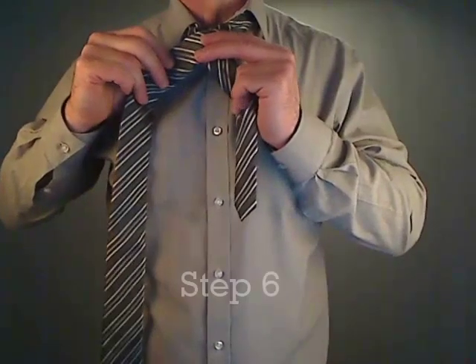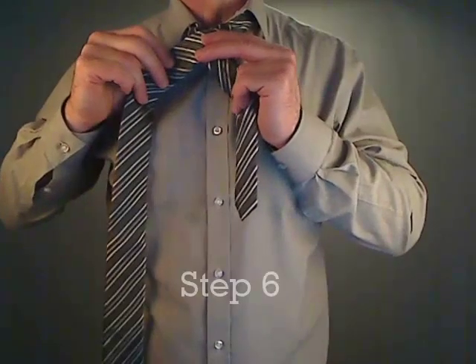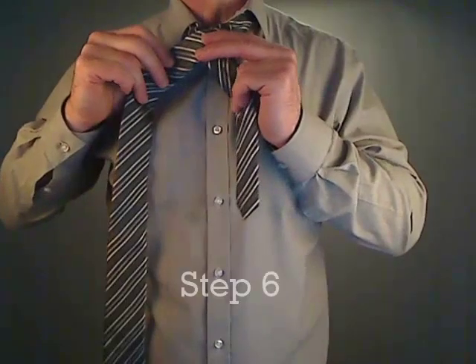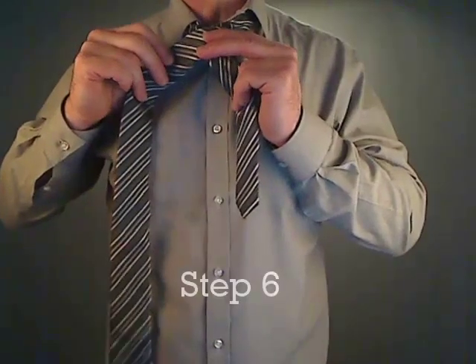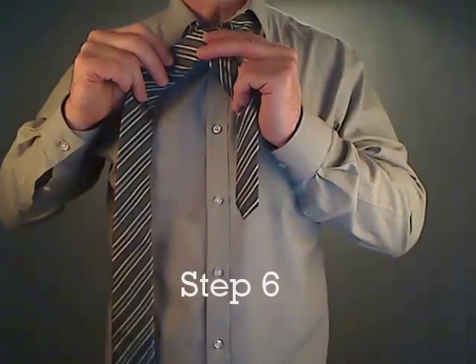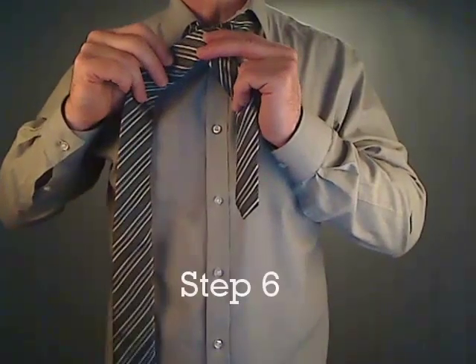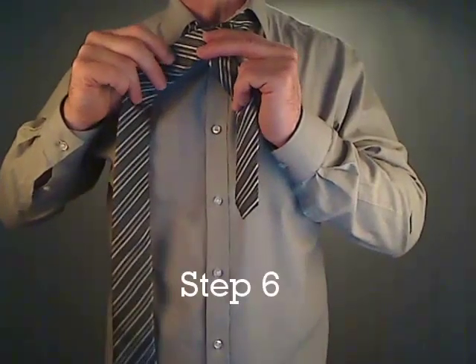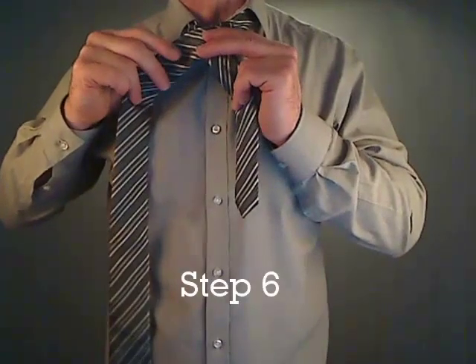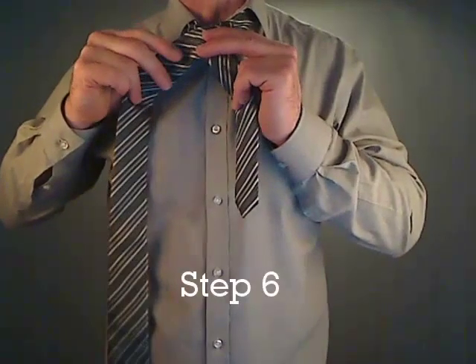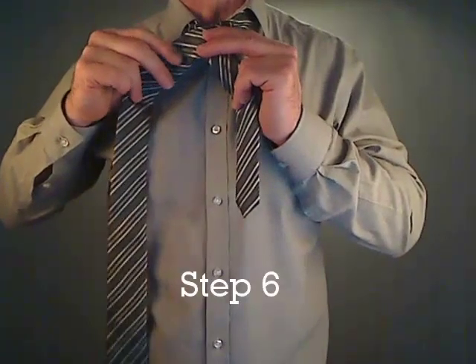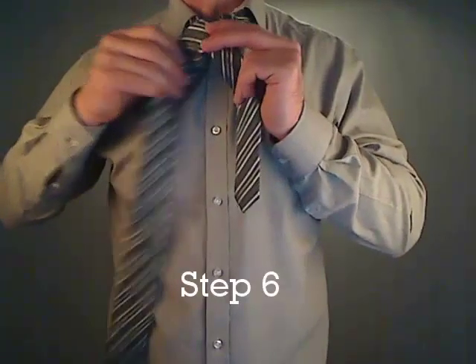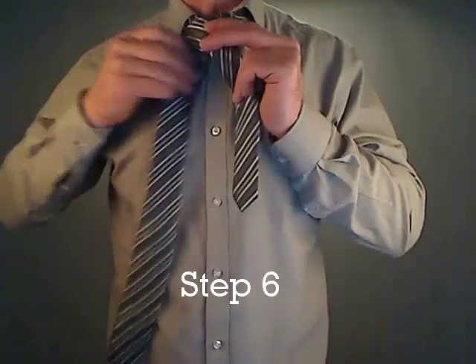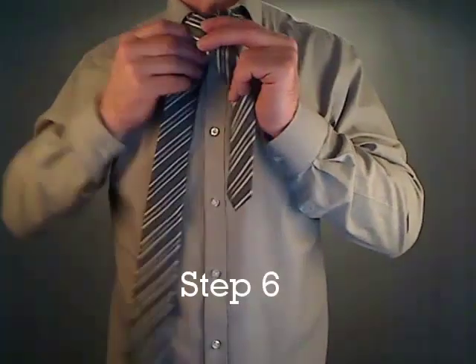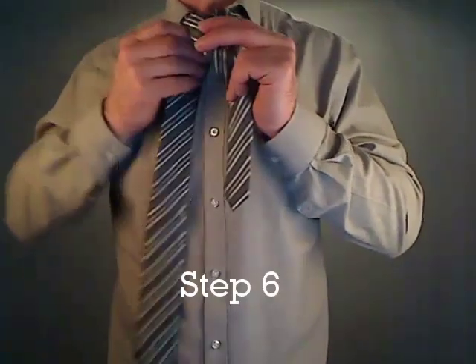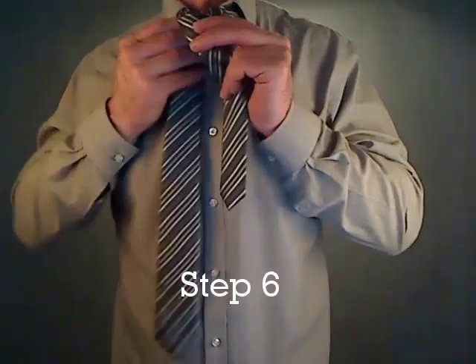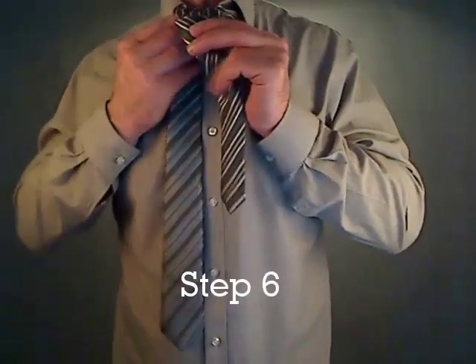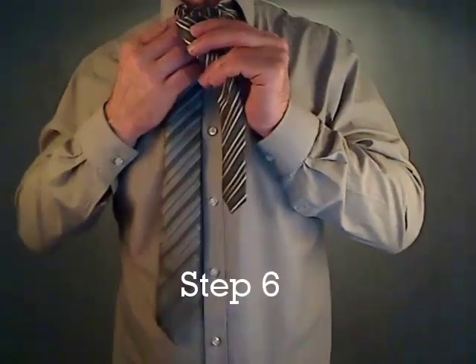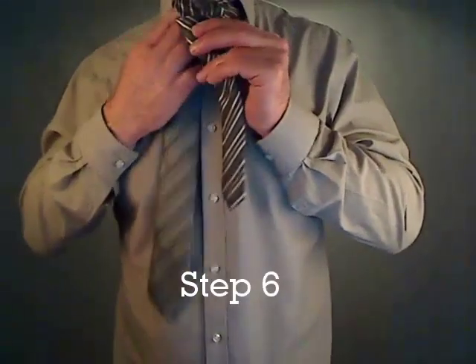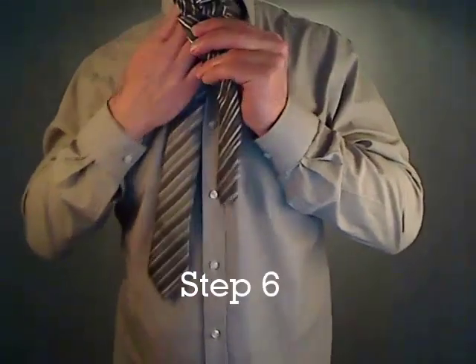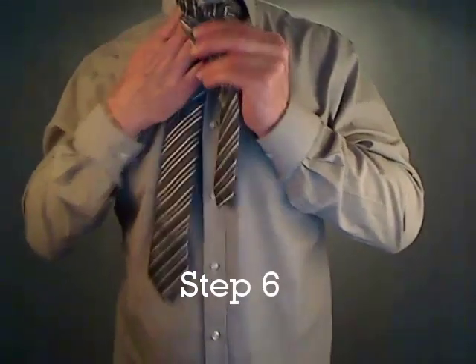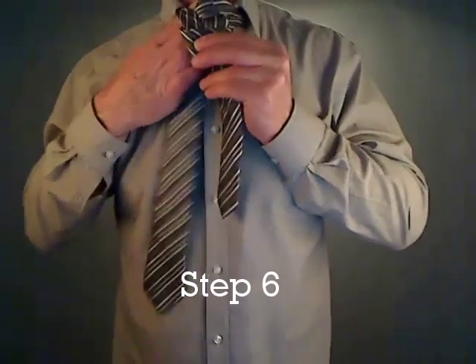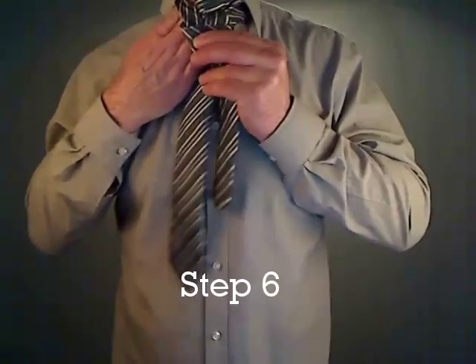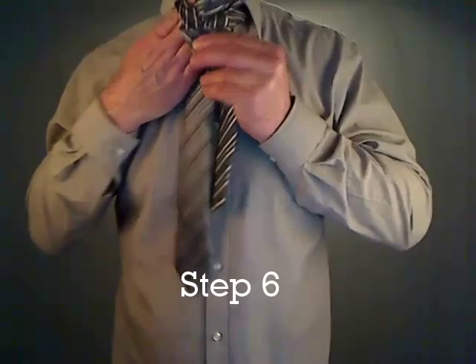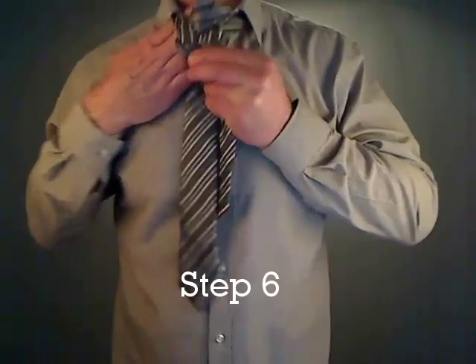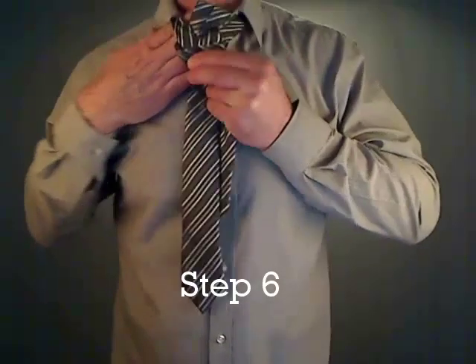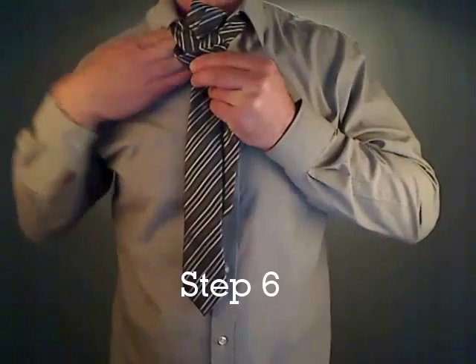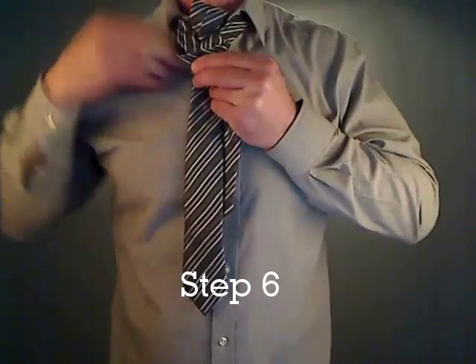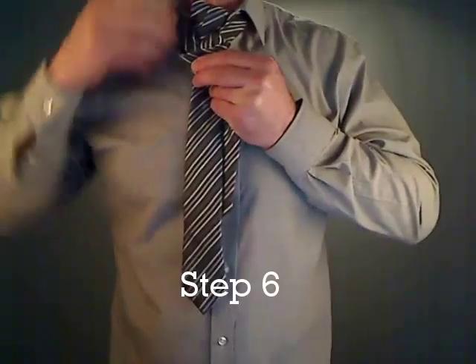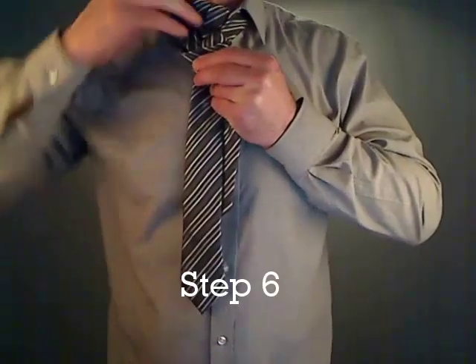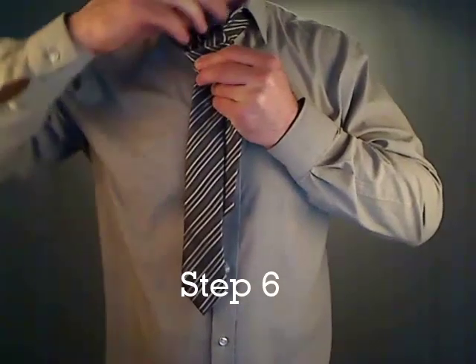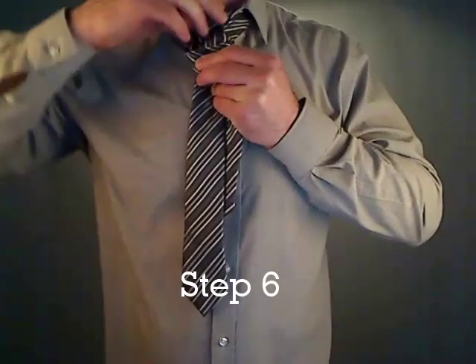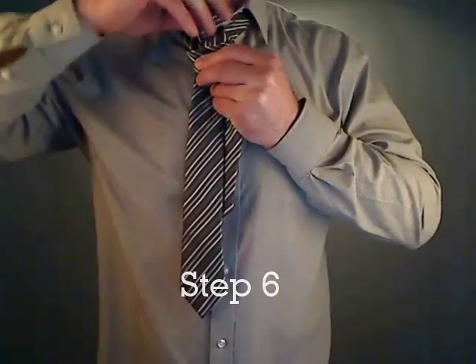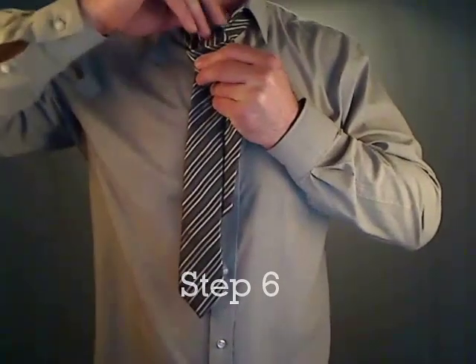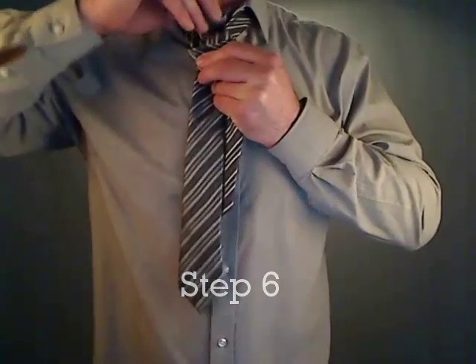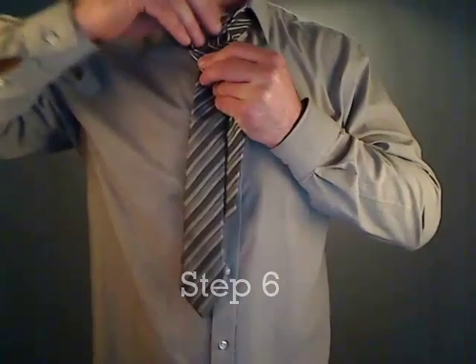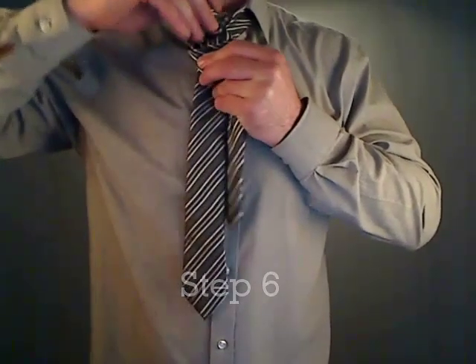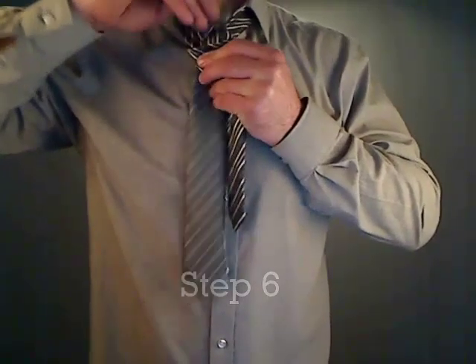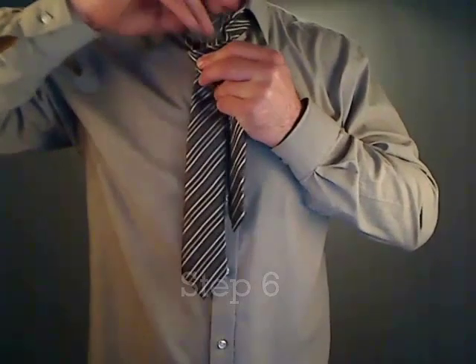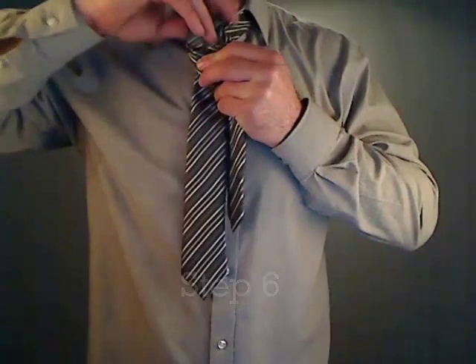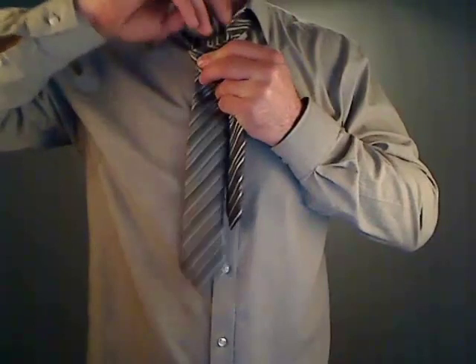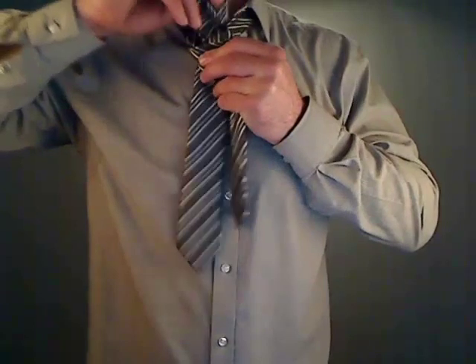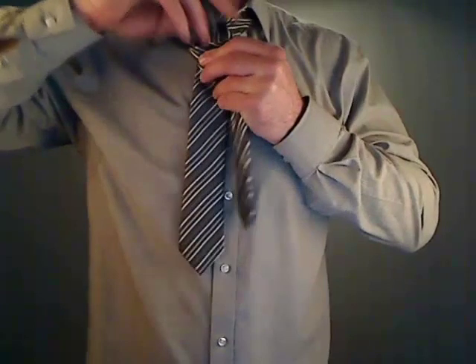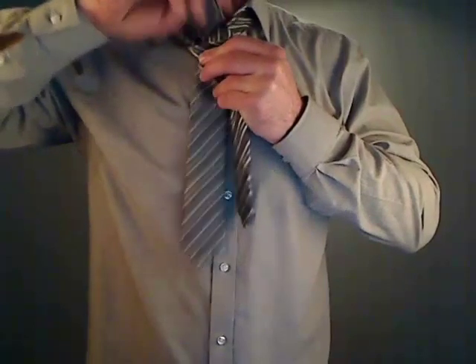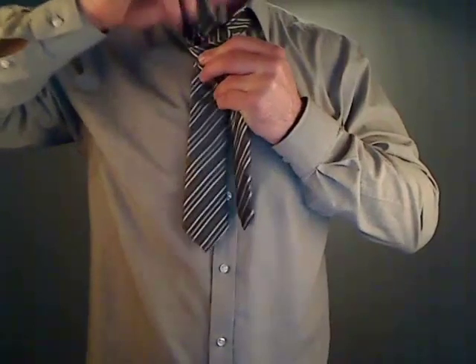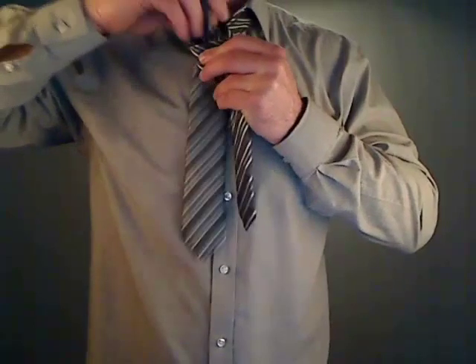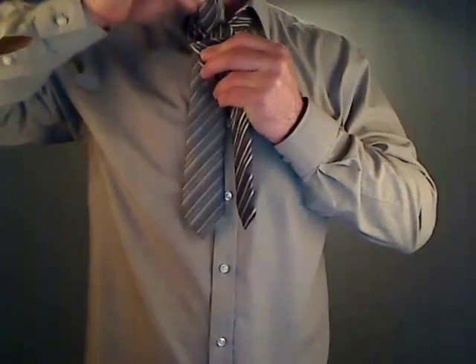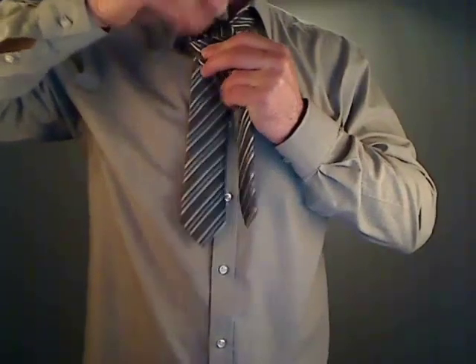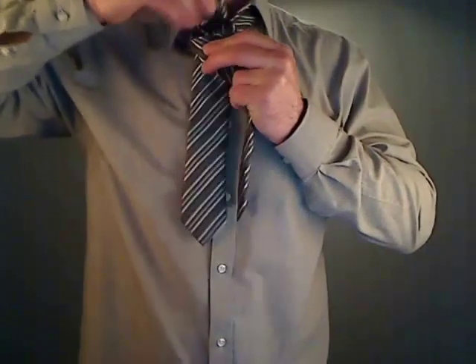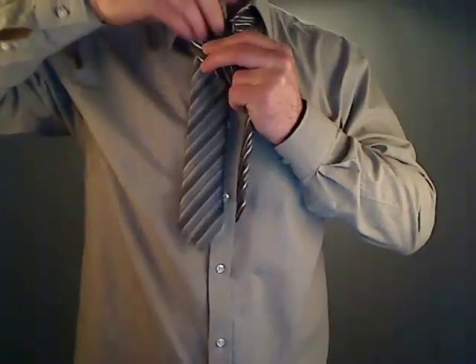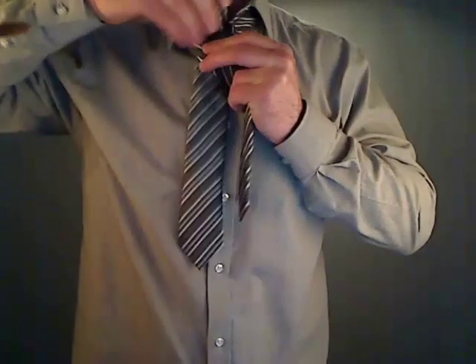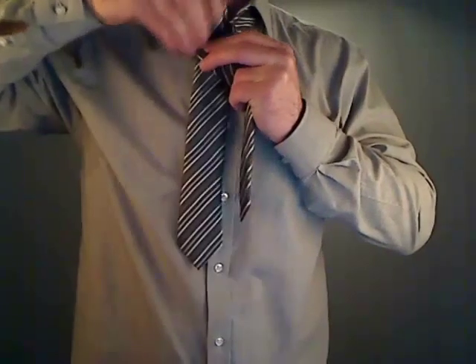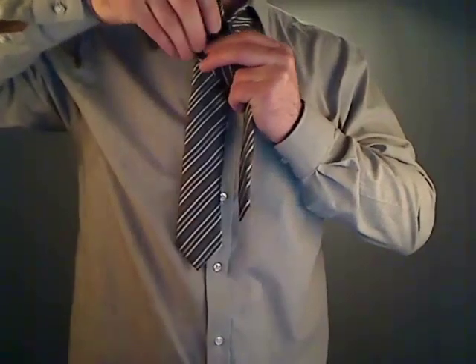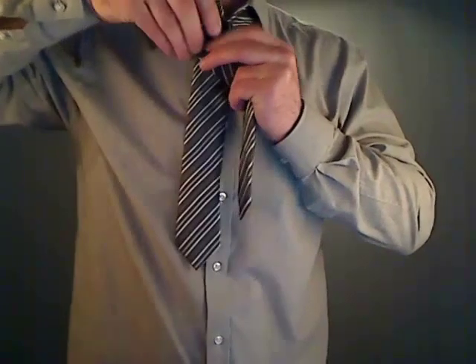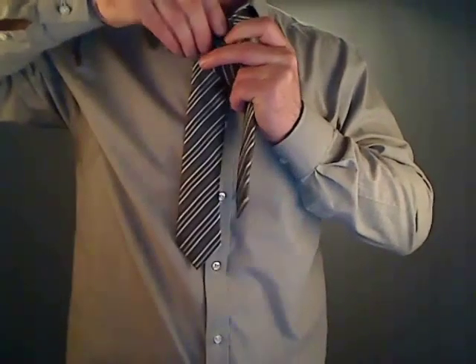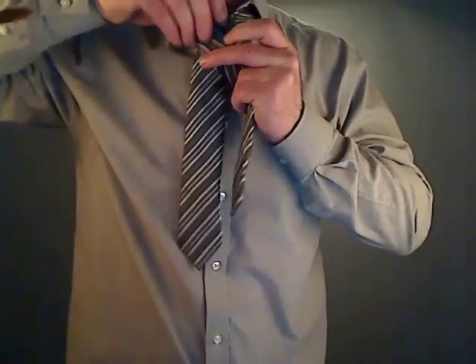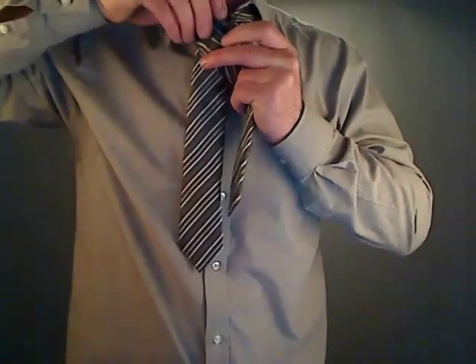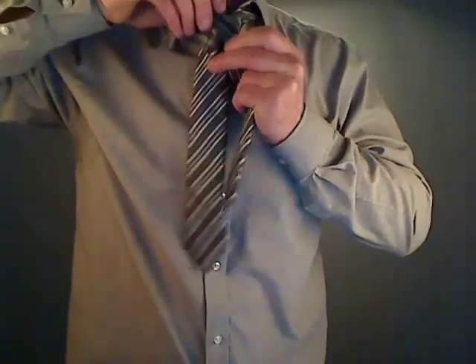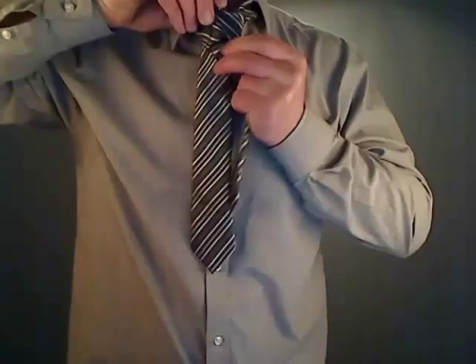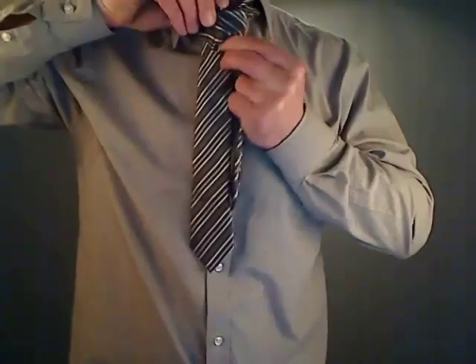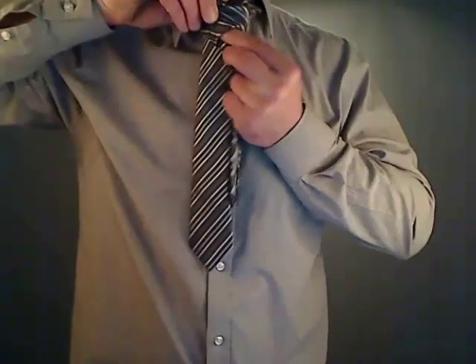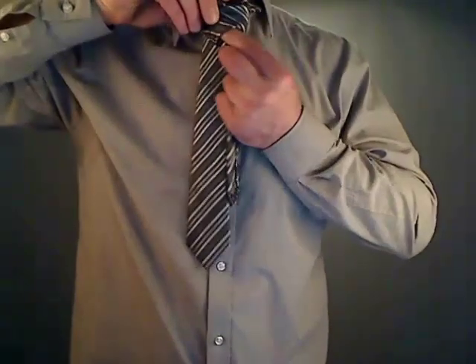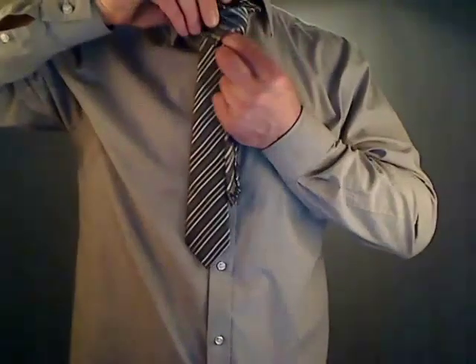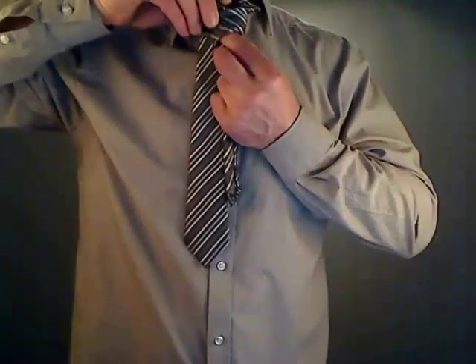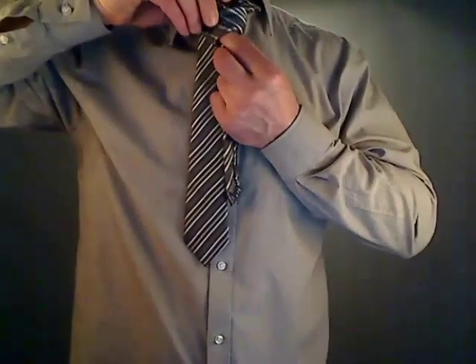Step 6. Pass the wide end of the tie below the loop of the tie around your neck, upwards.